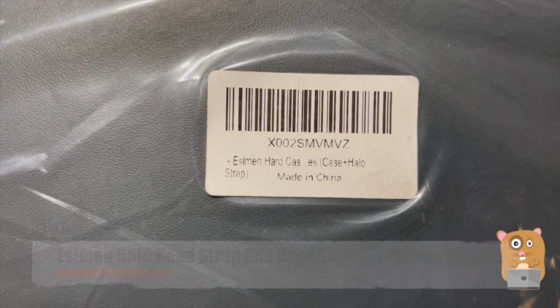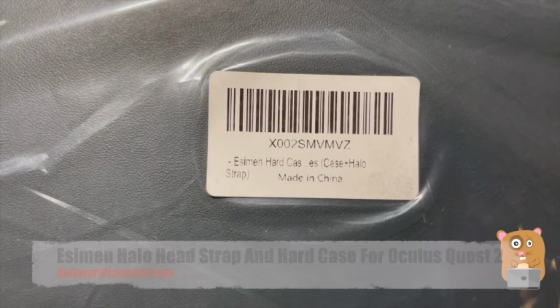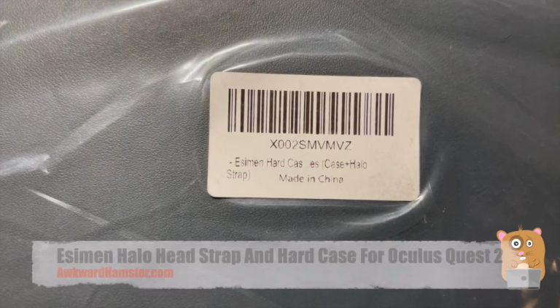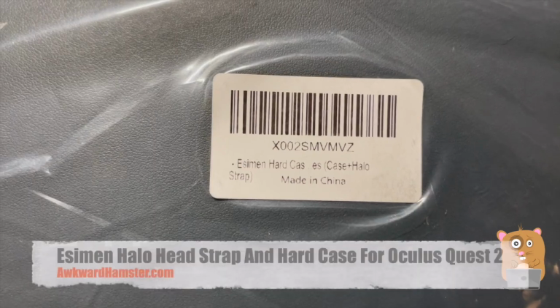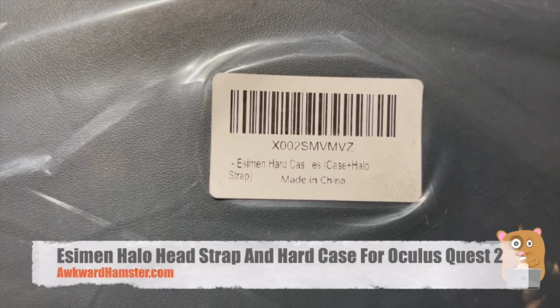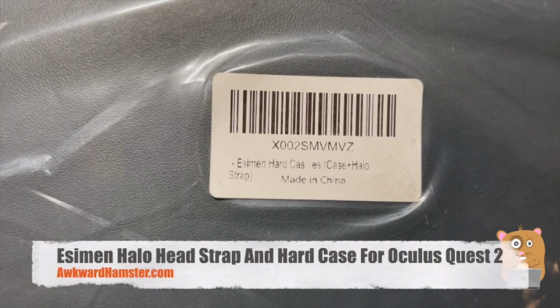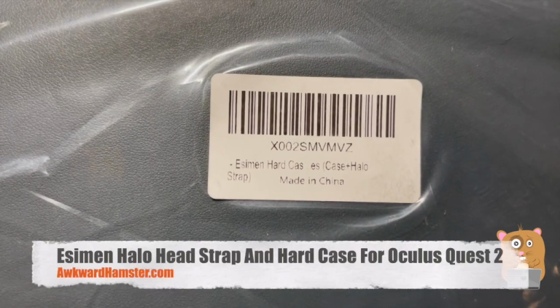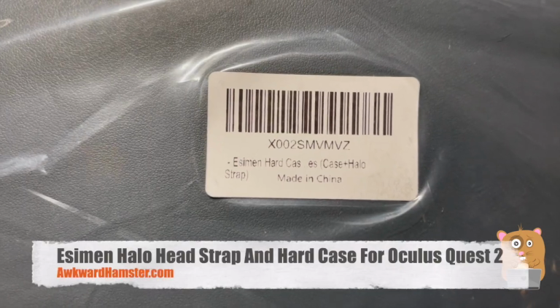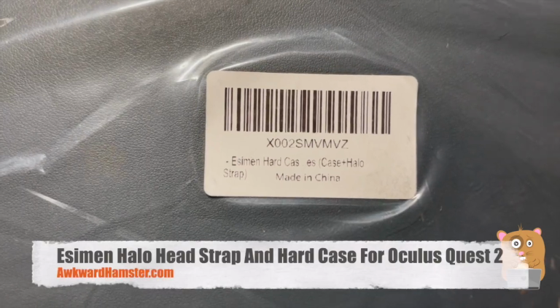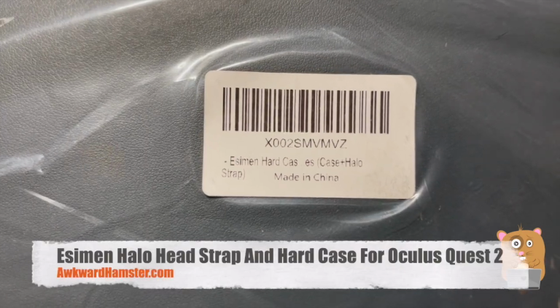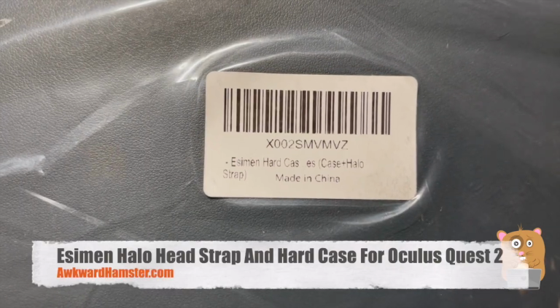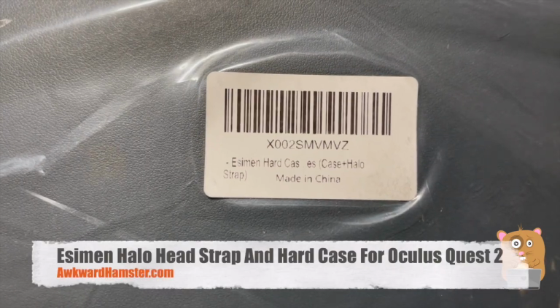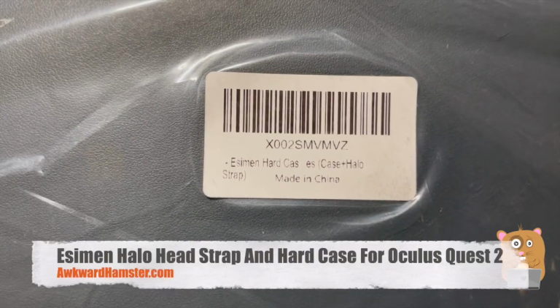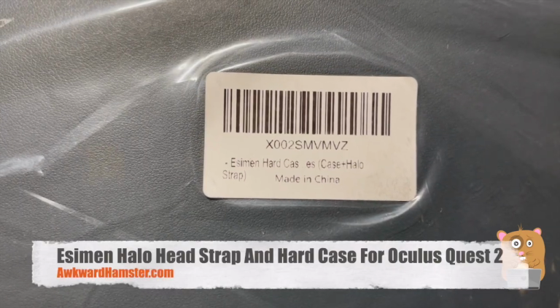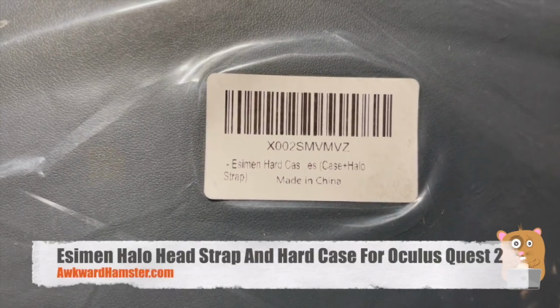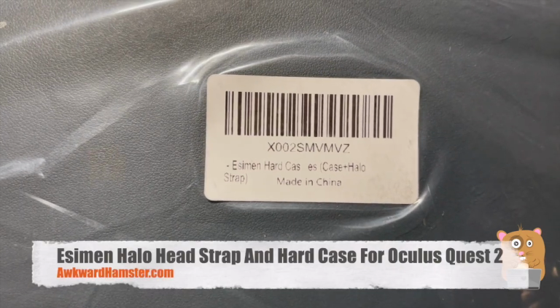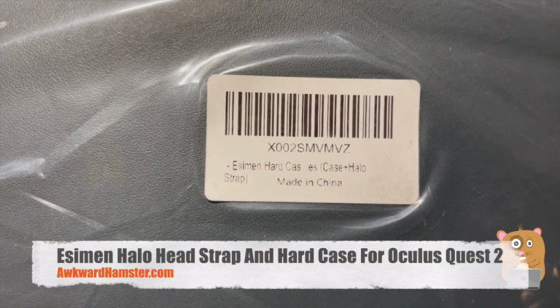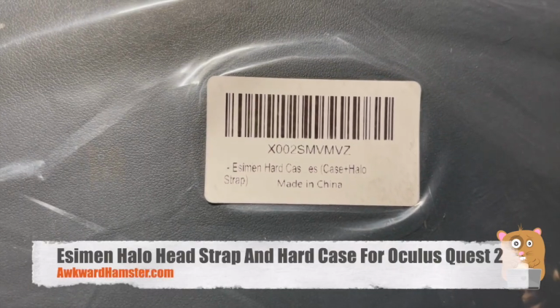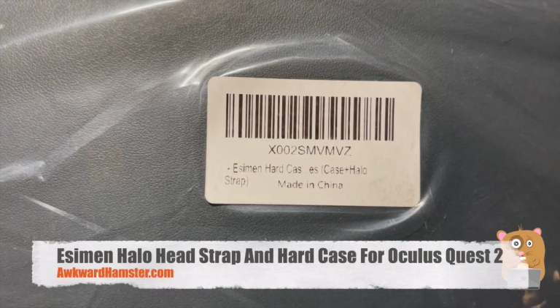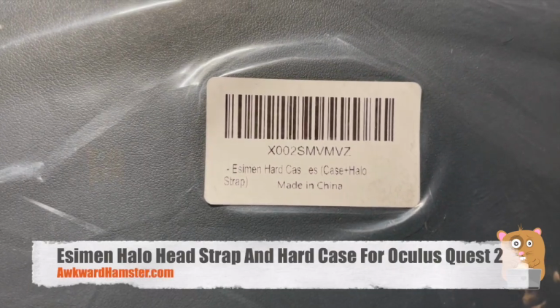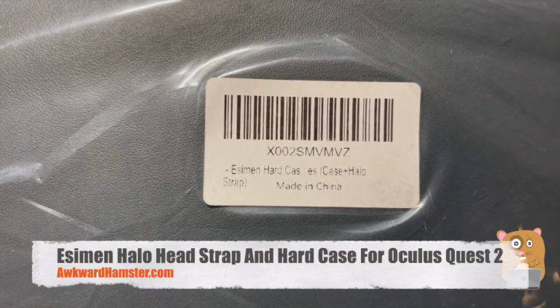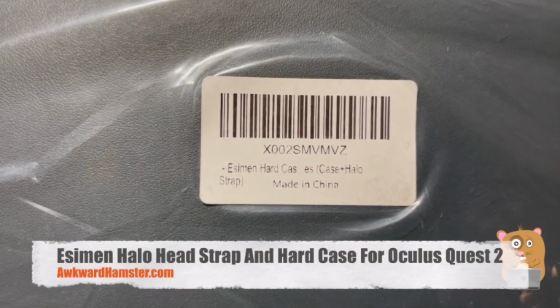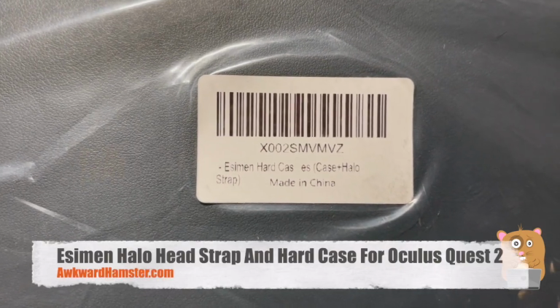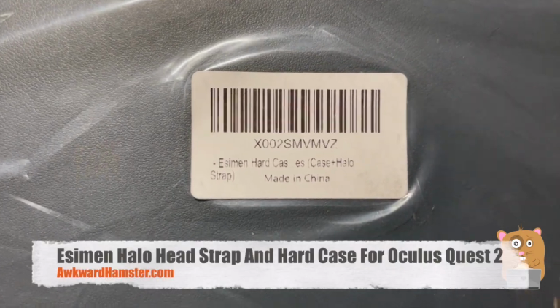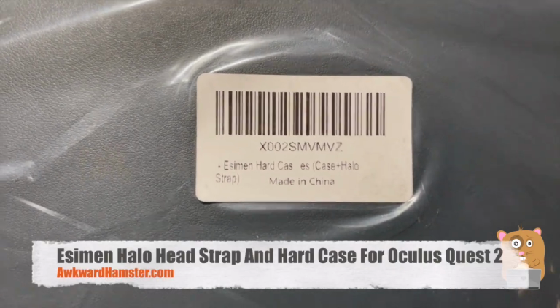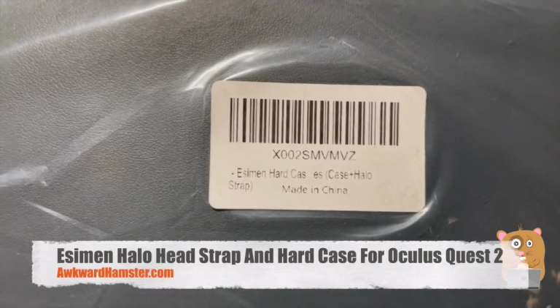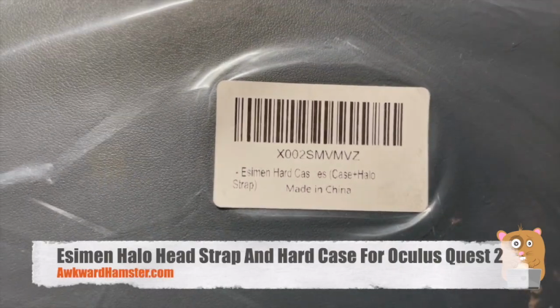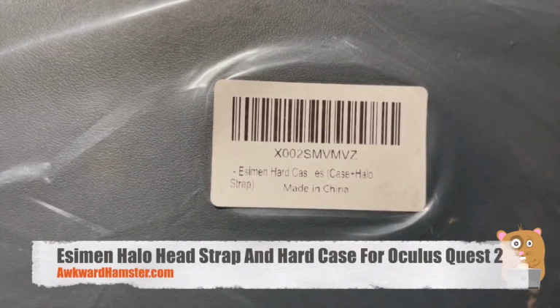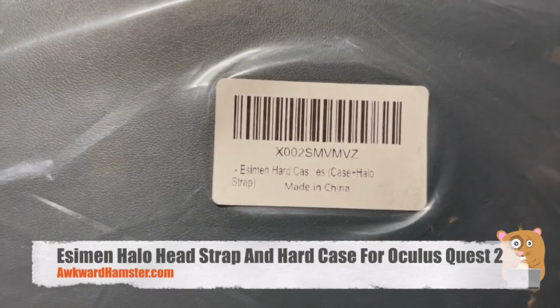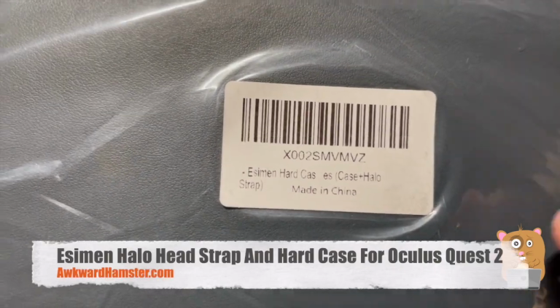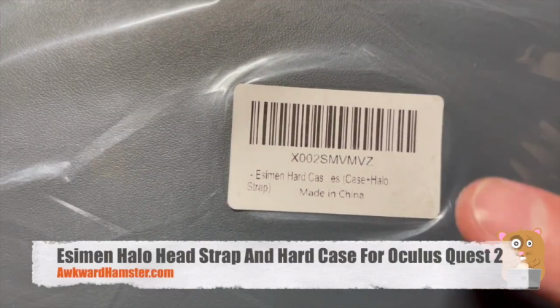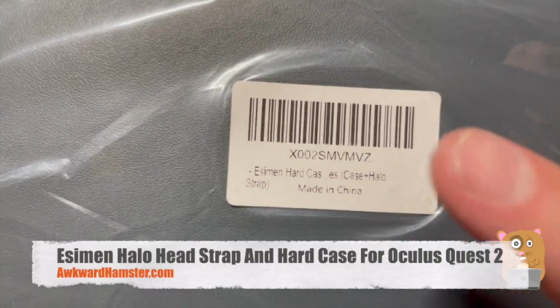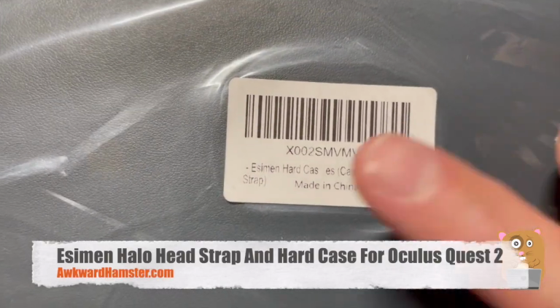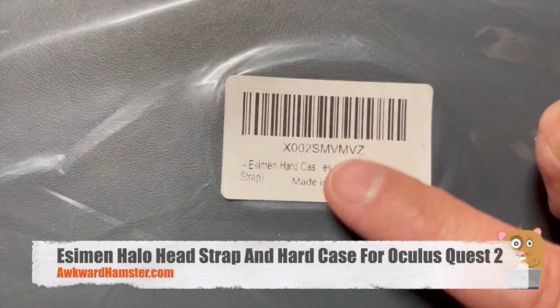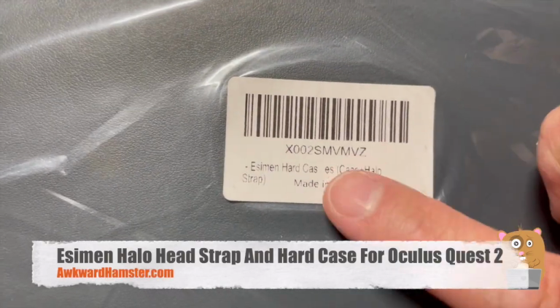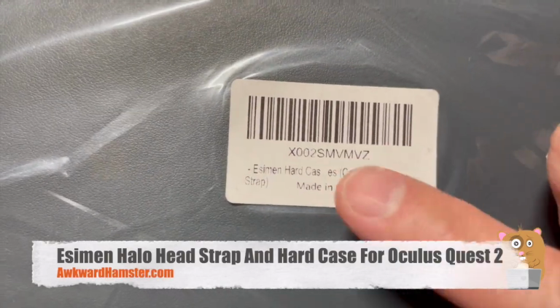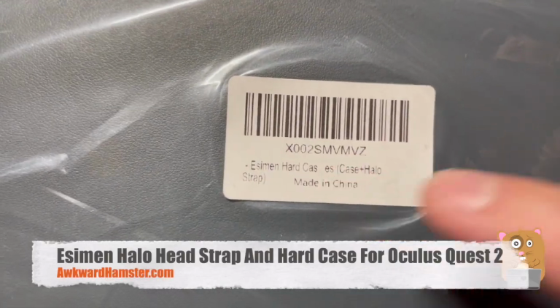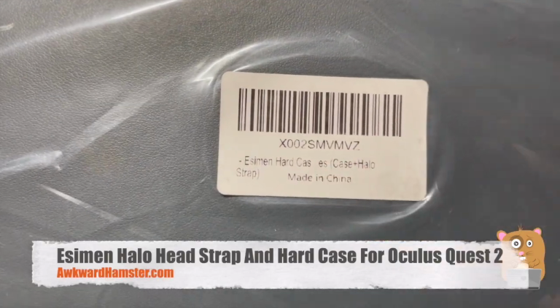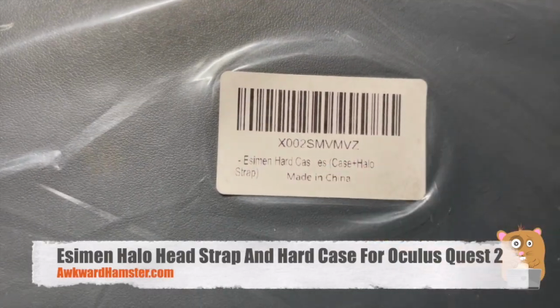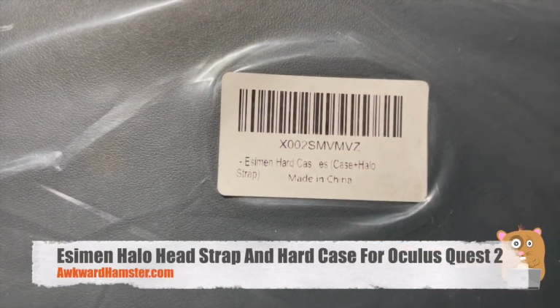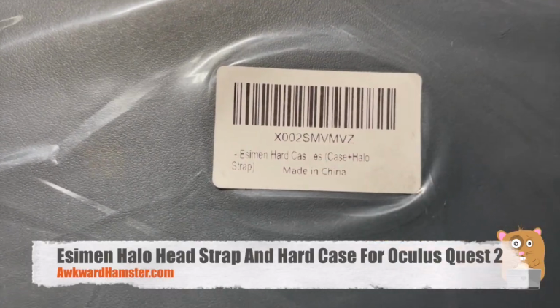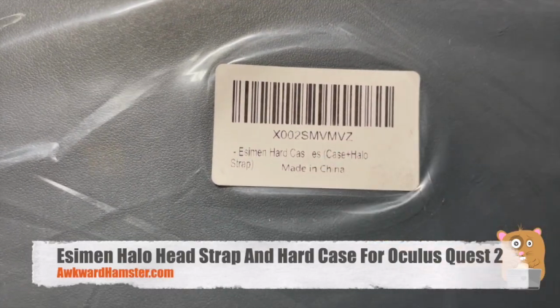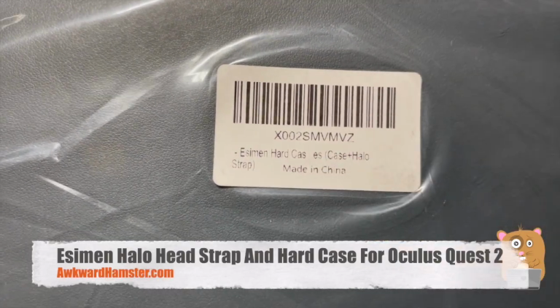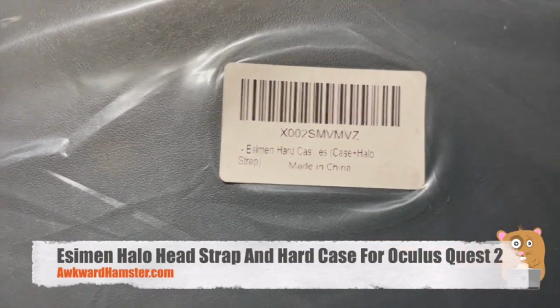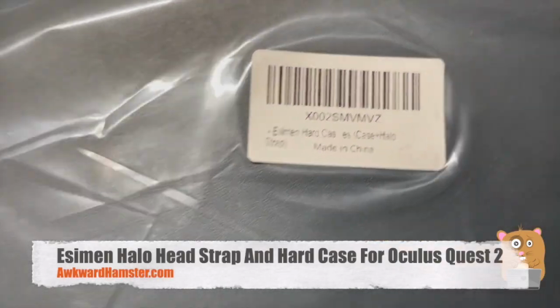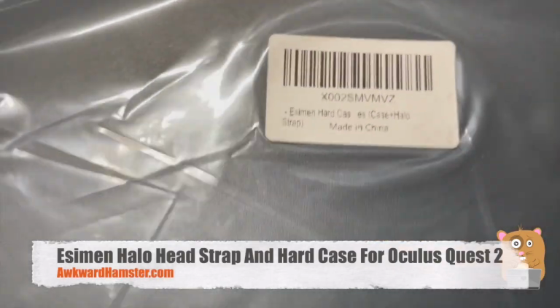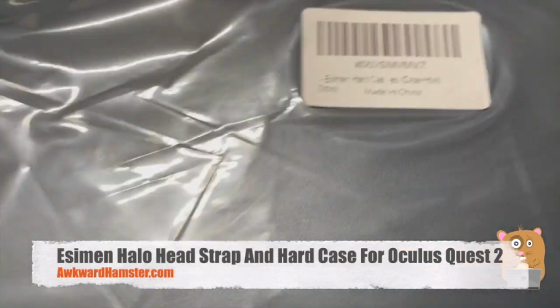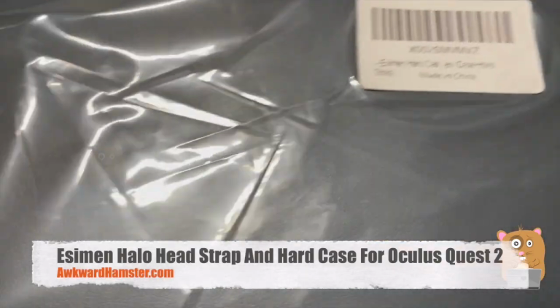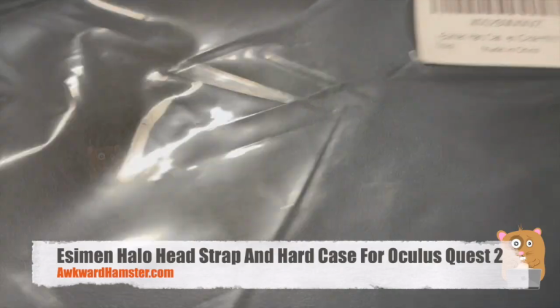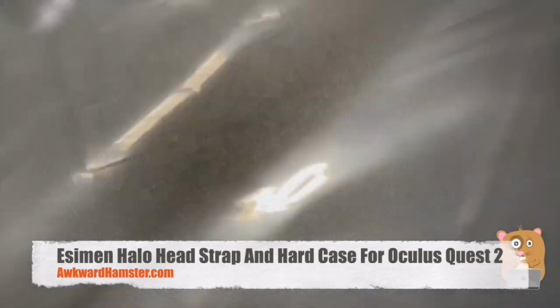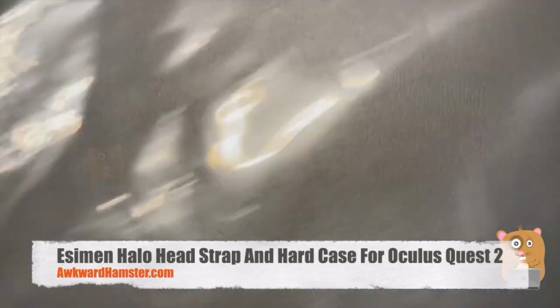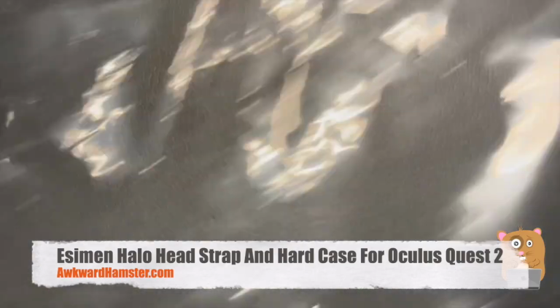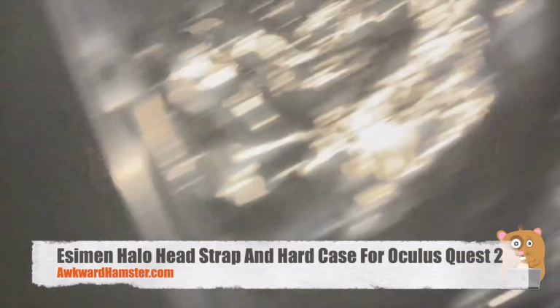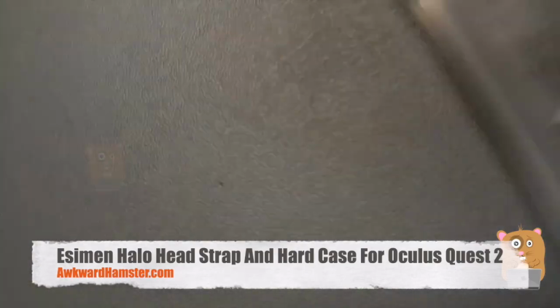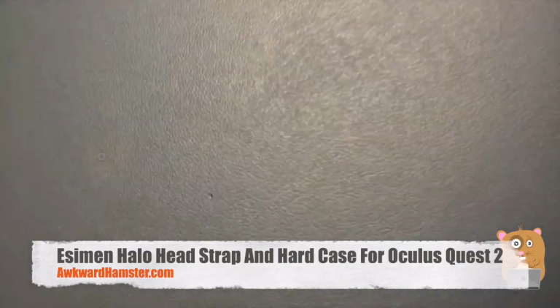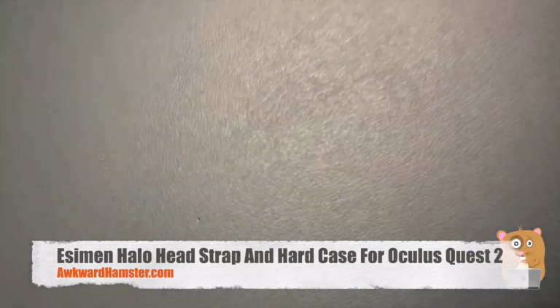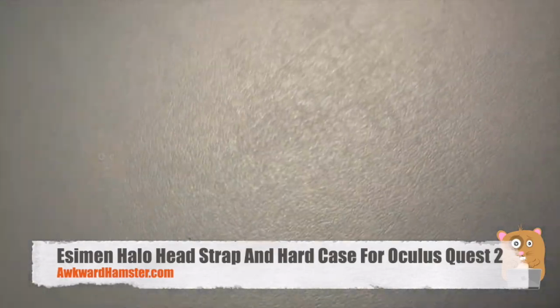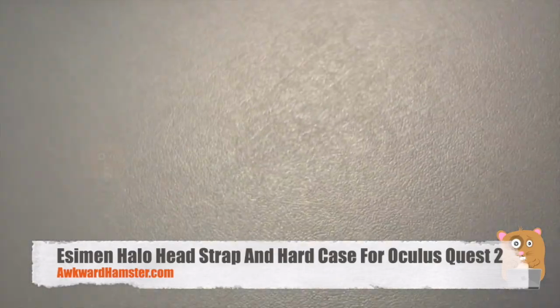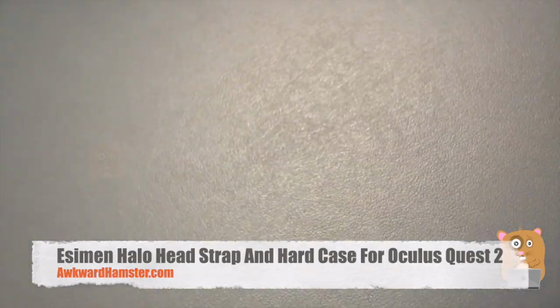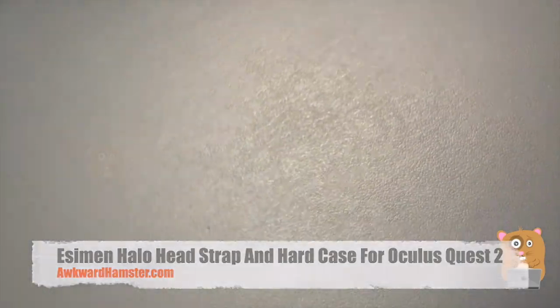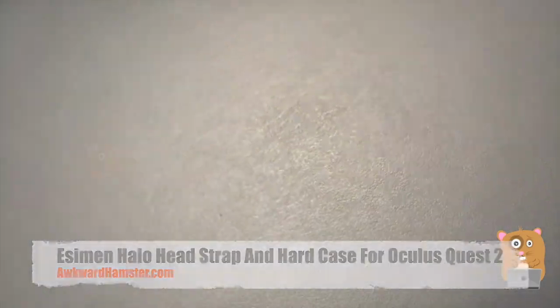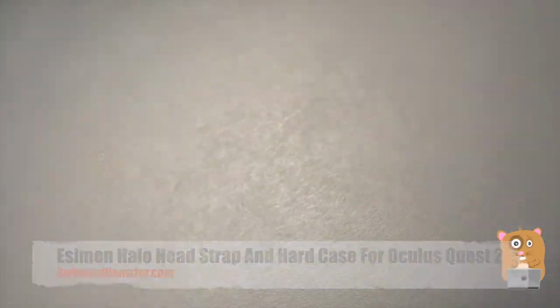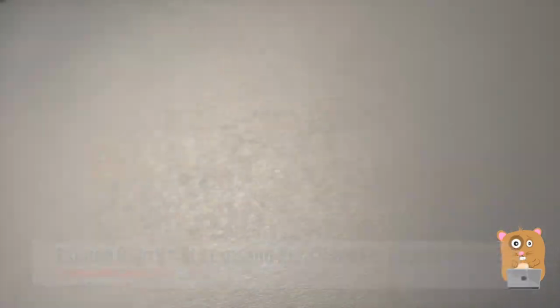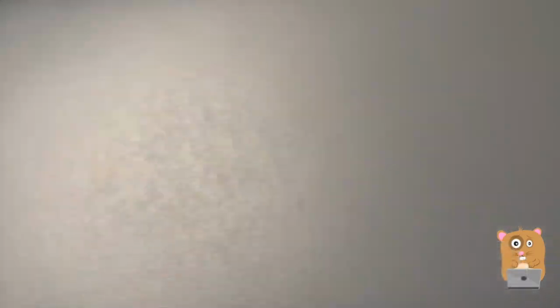Hi, welcome to Awkward Amster. I recently got an Oculus Quest 2. I figured I'd get a case and a new headstrap for it.